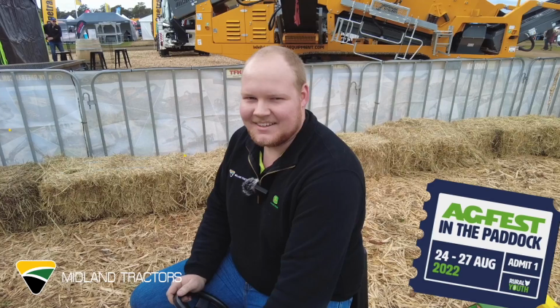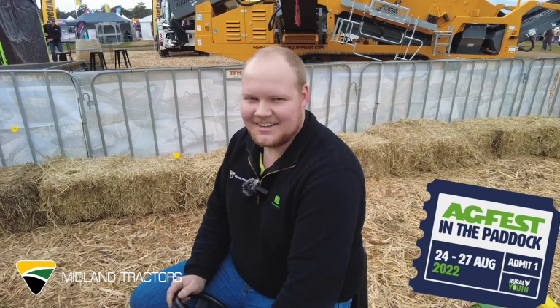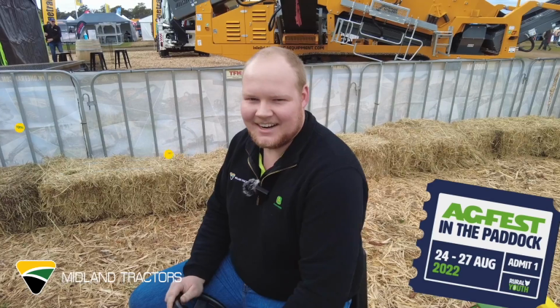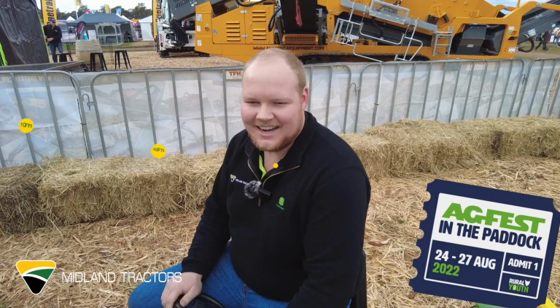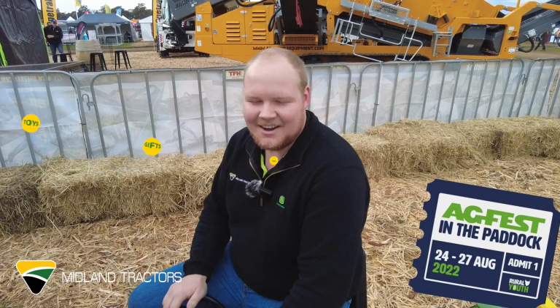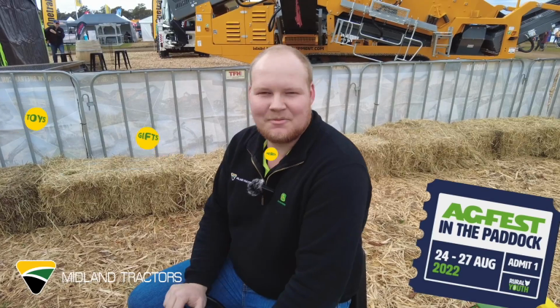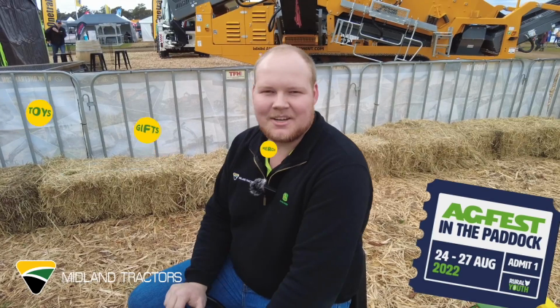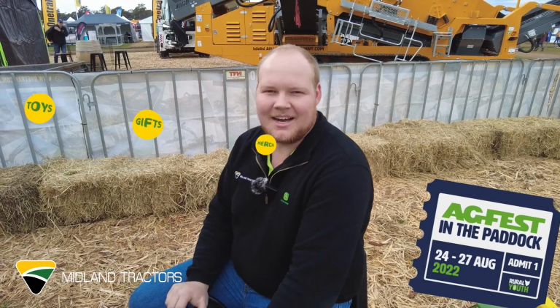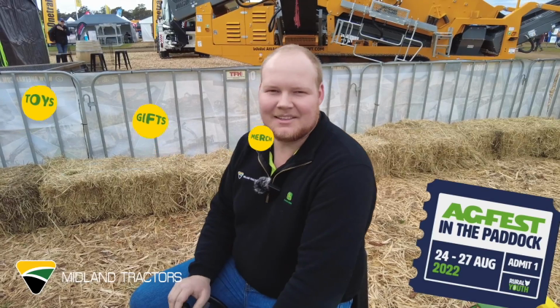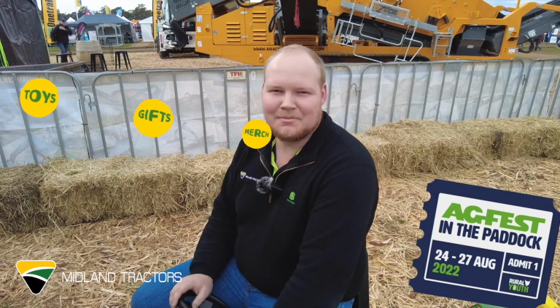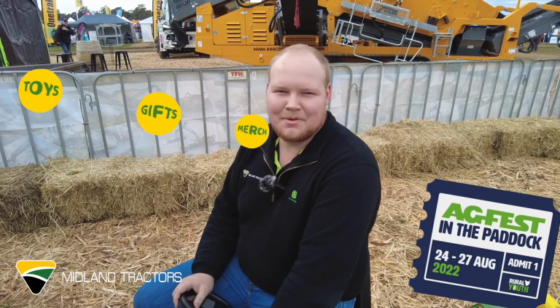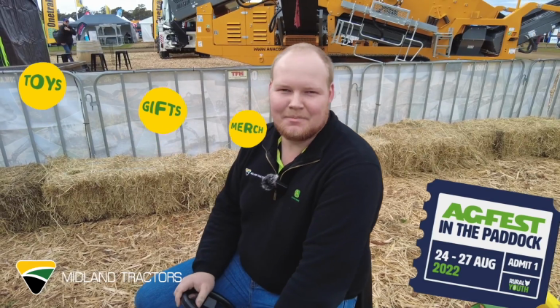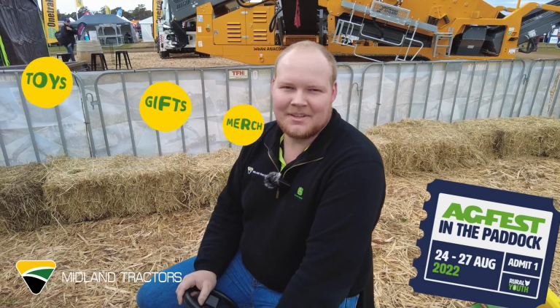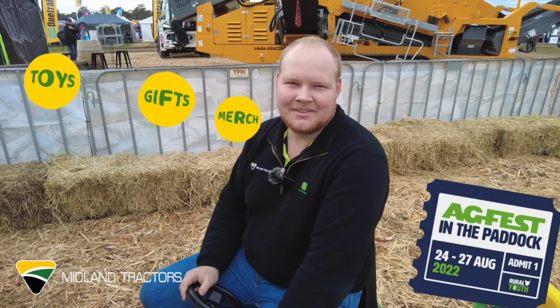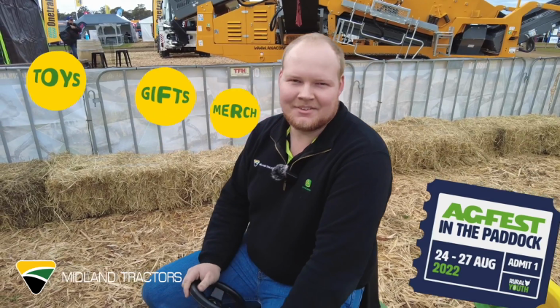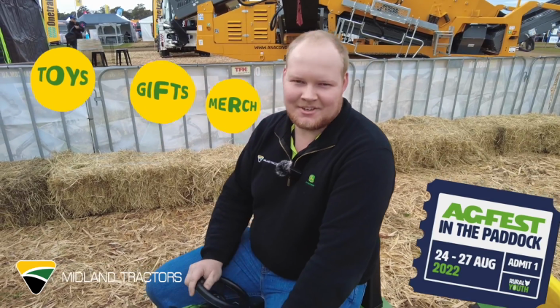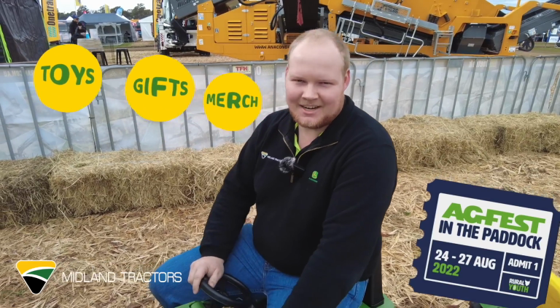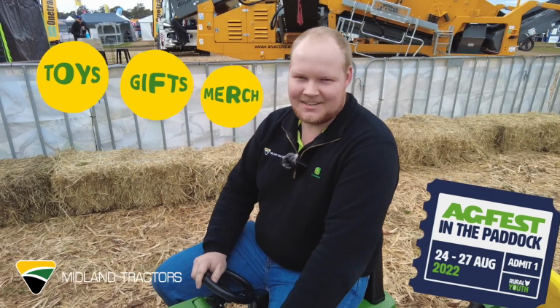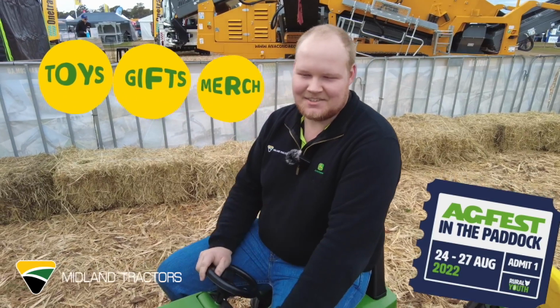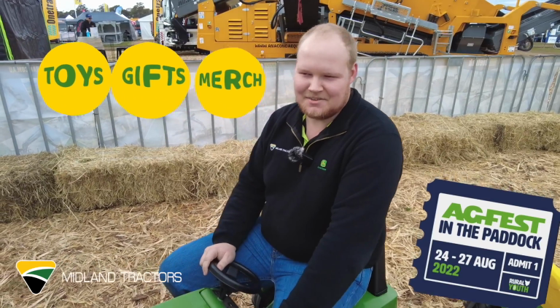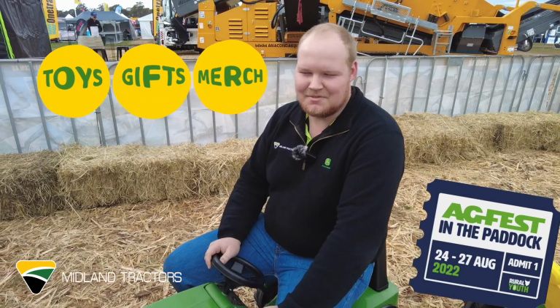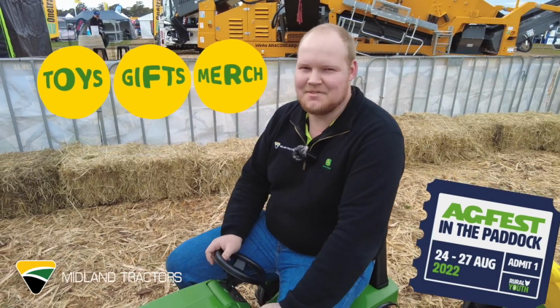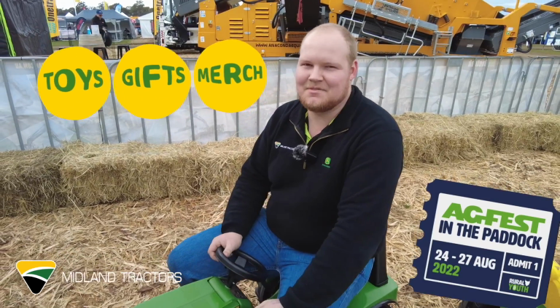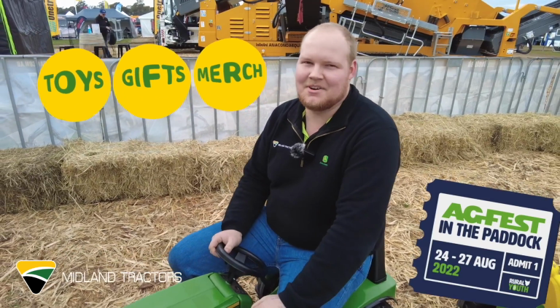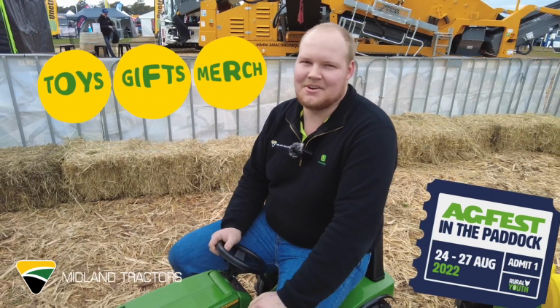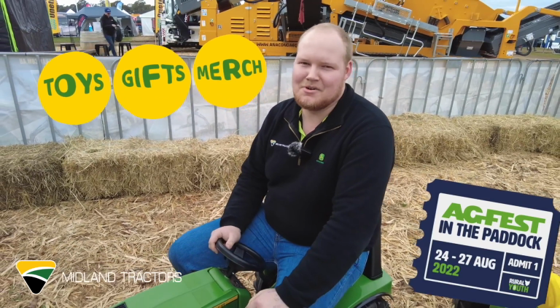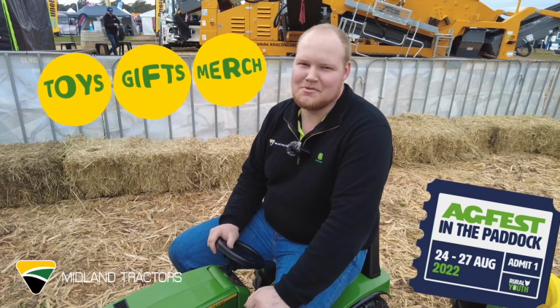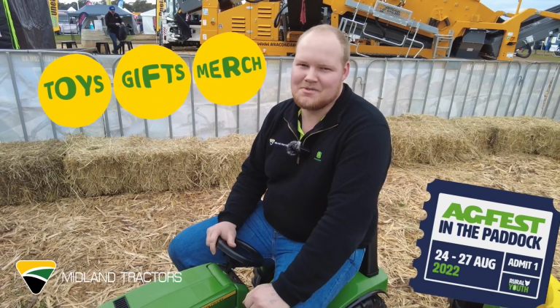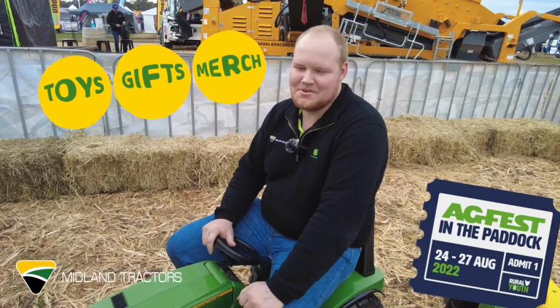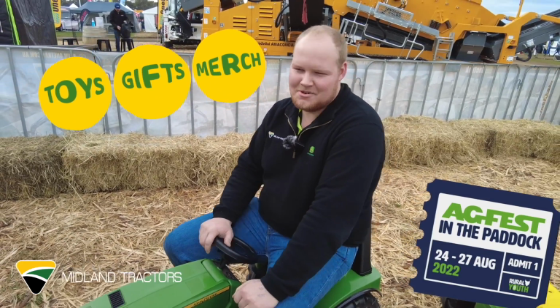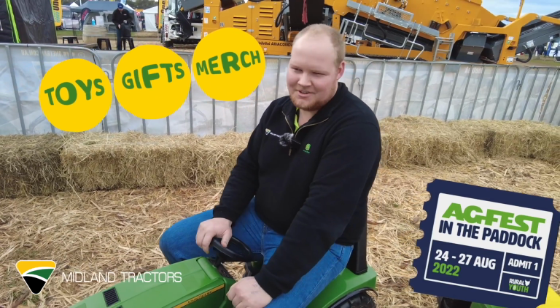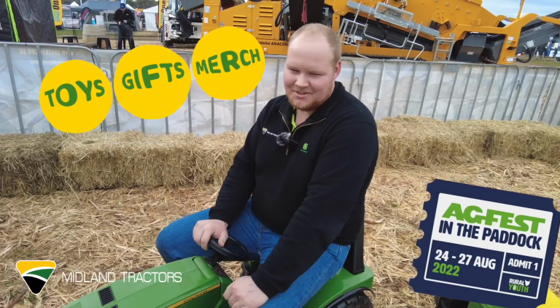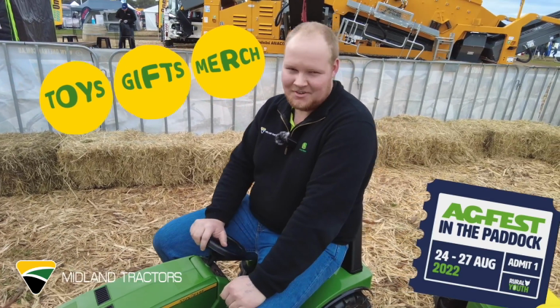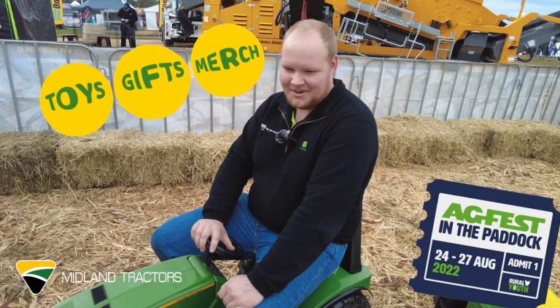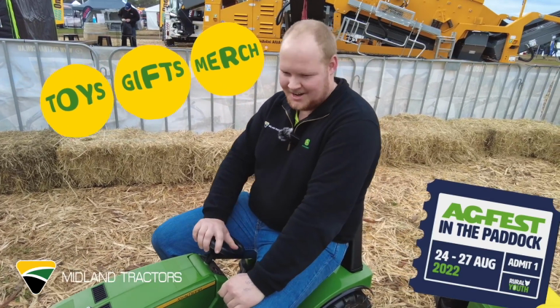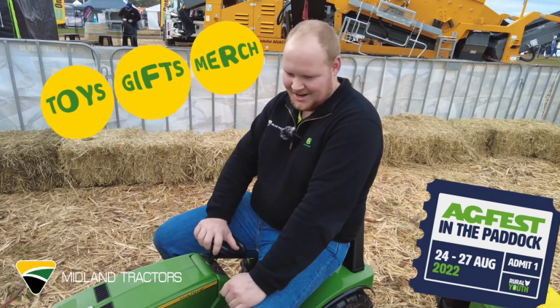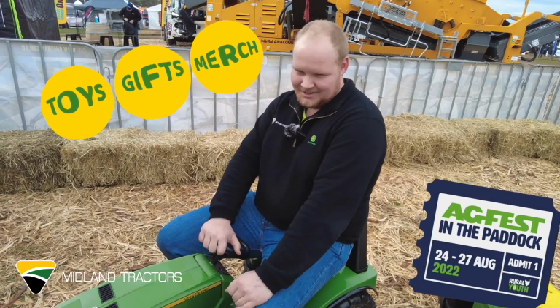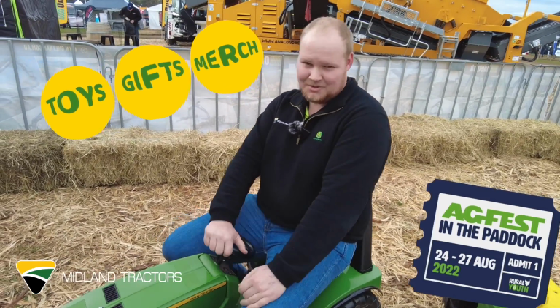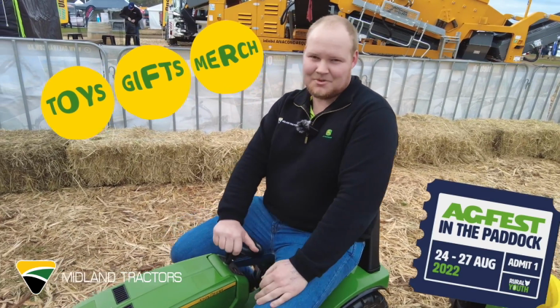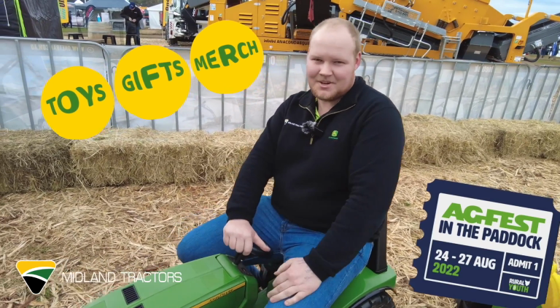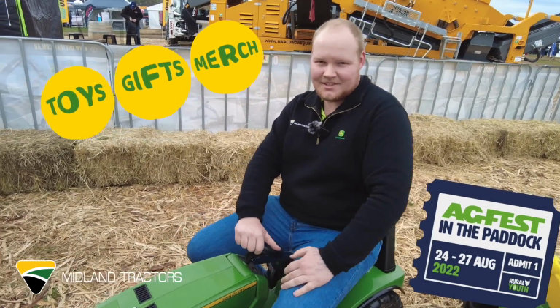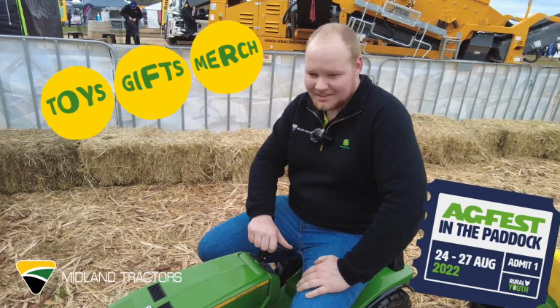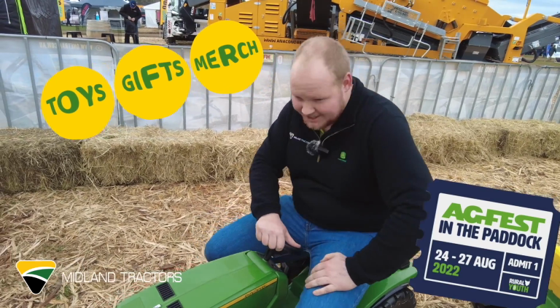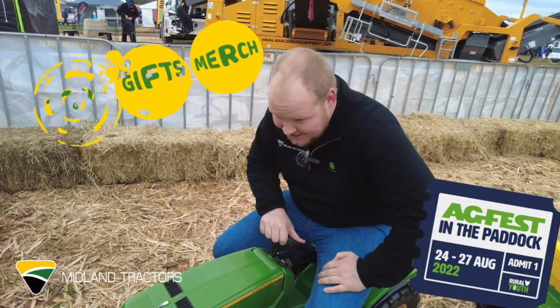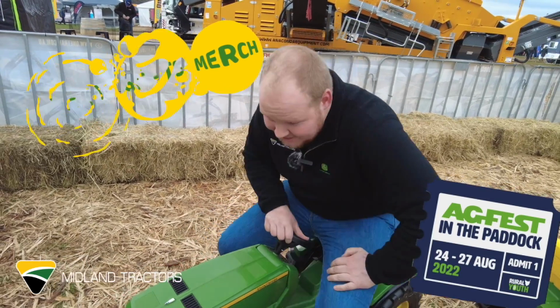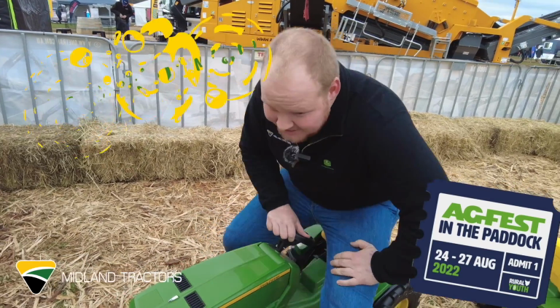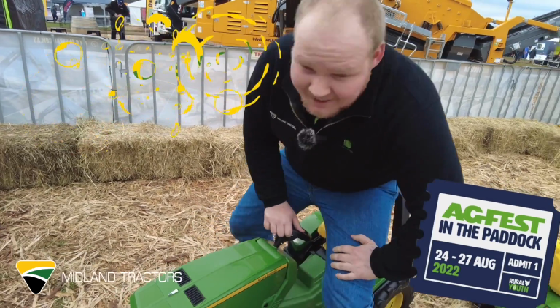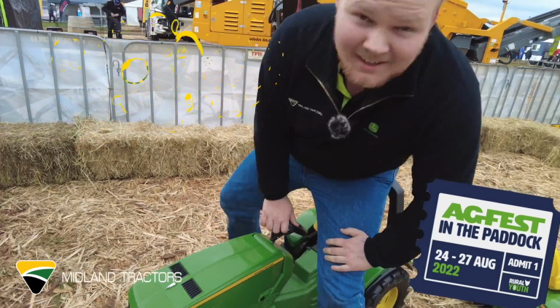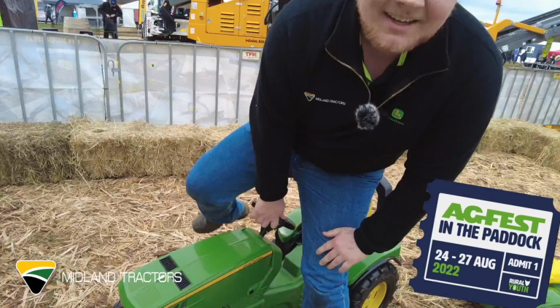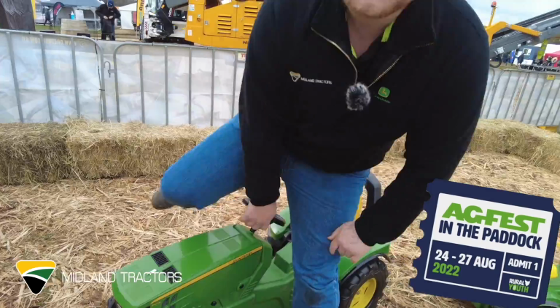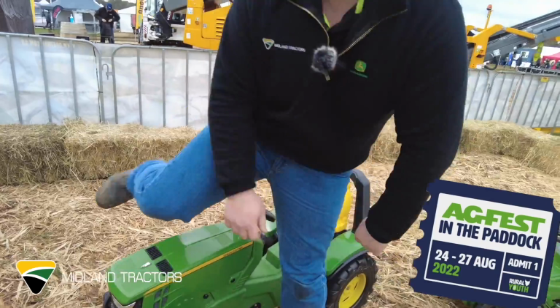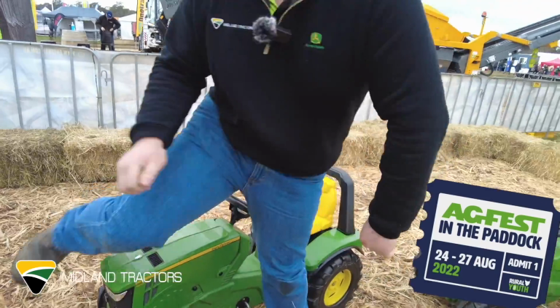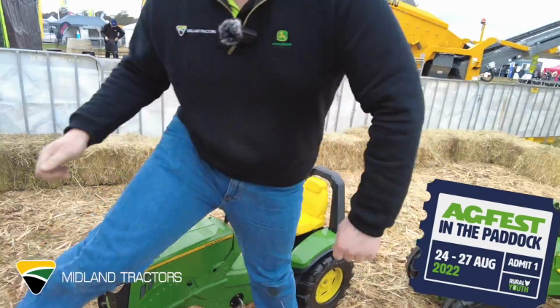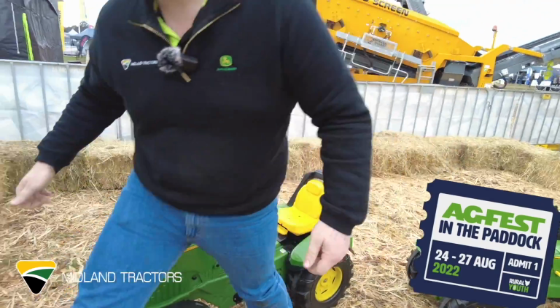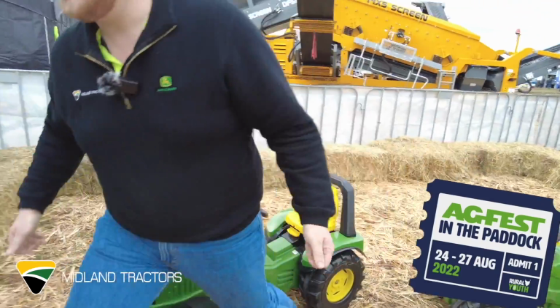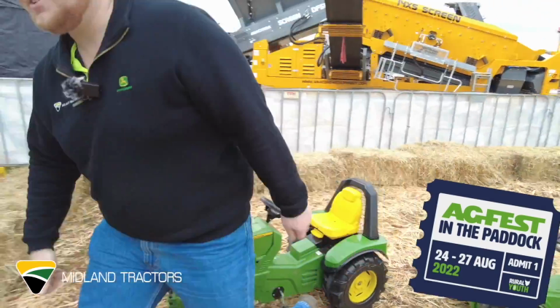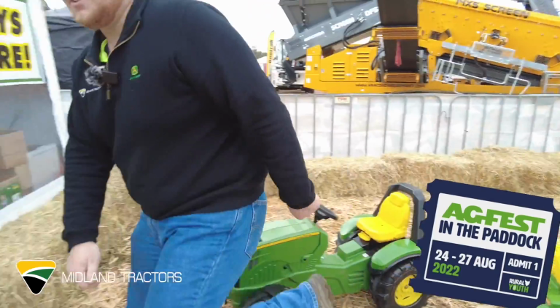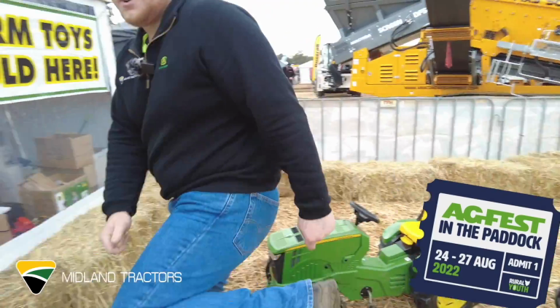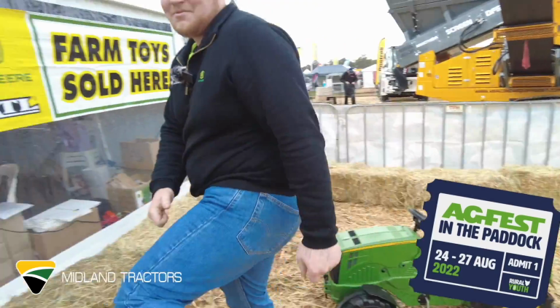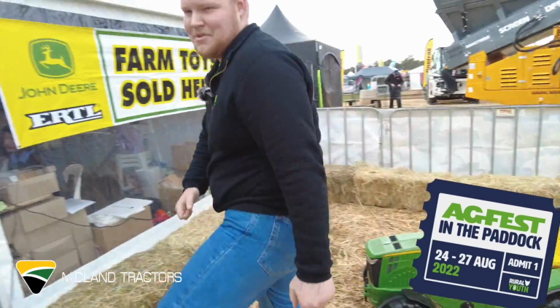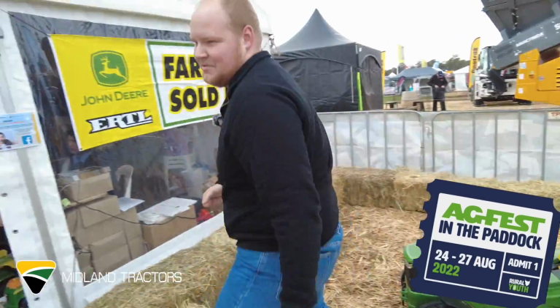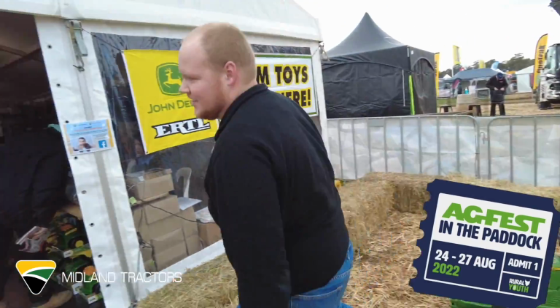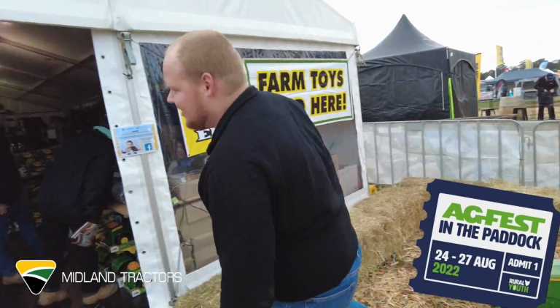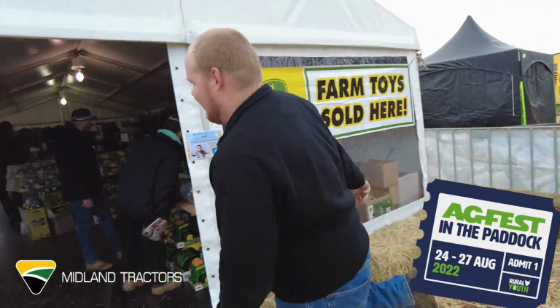G'day, I'm Caleb from Midland Tractors and we've got all your John Deere toys needs. Come and I'll show you what we've got.